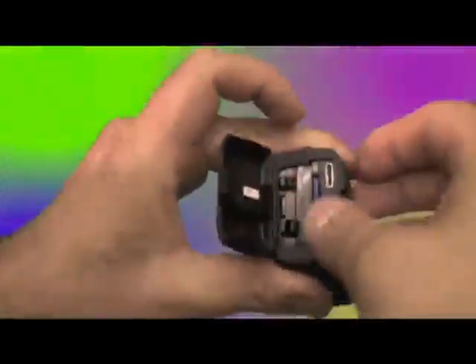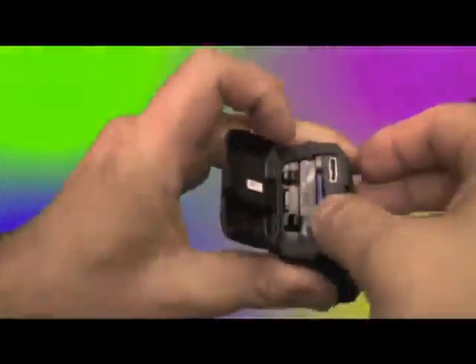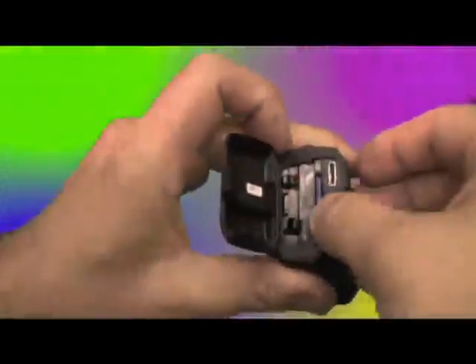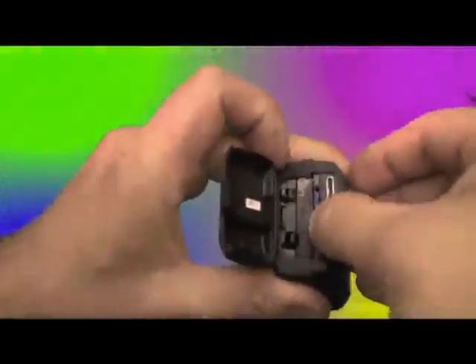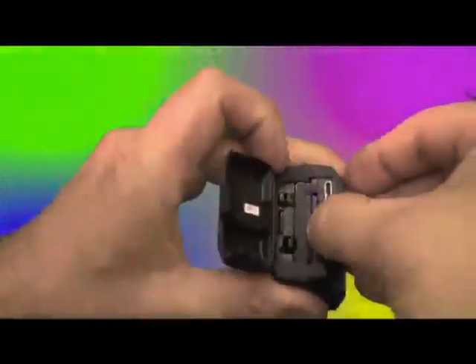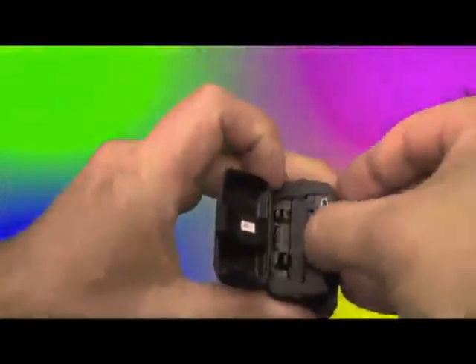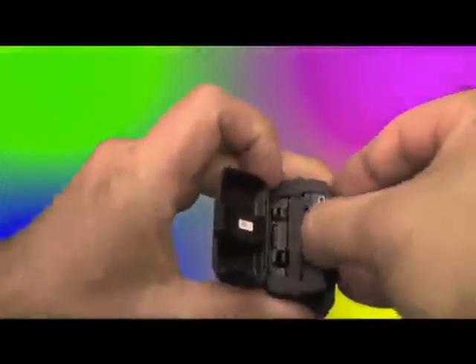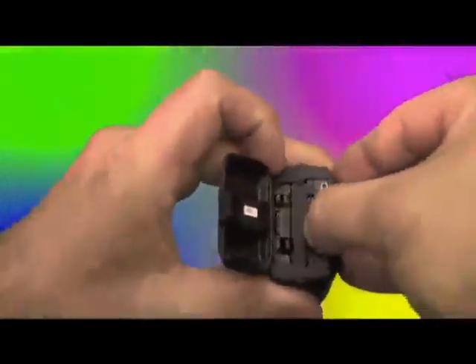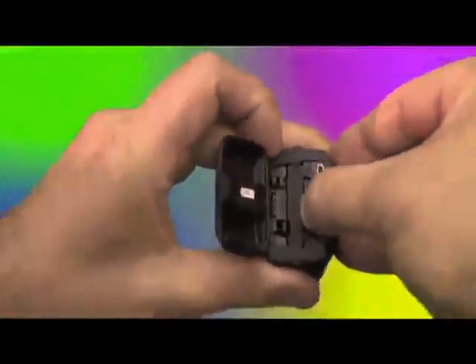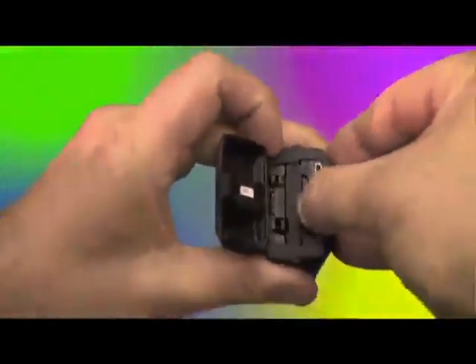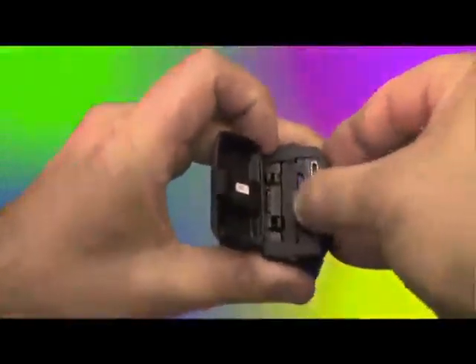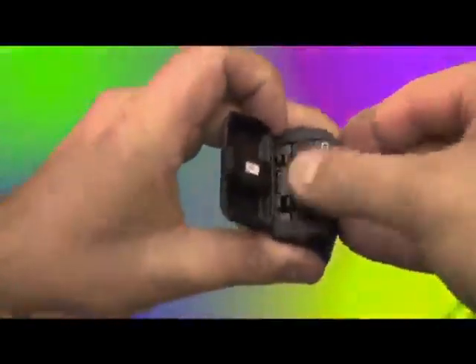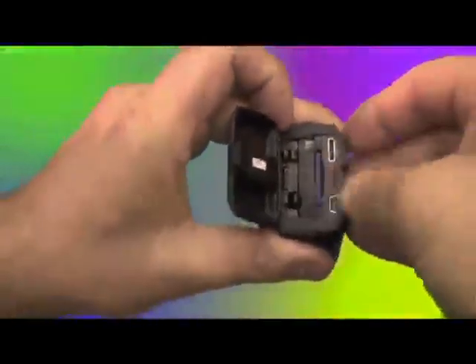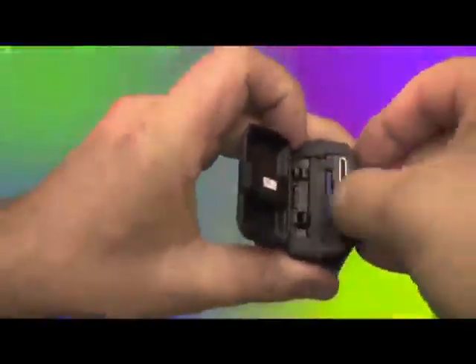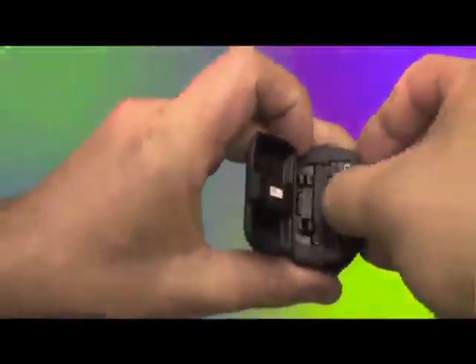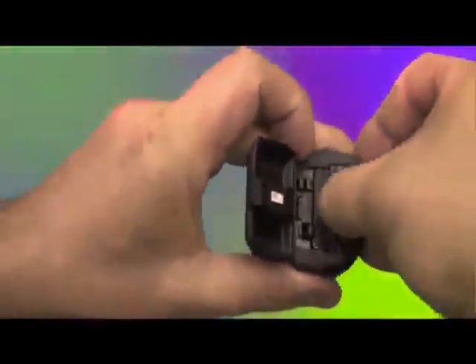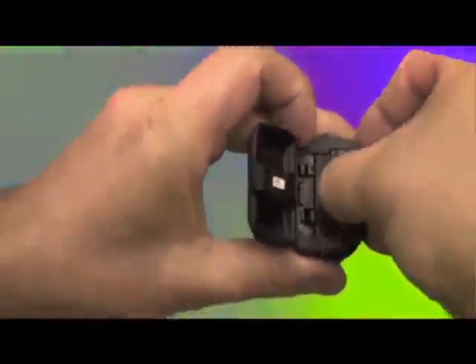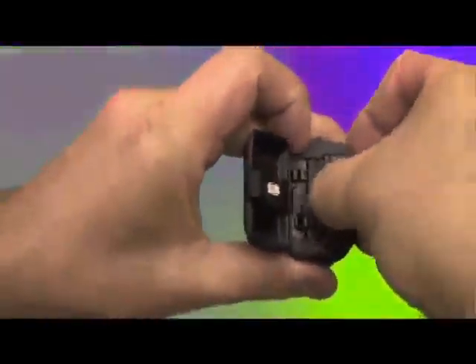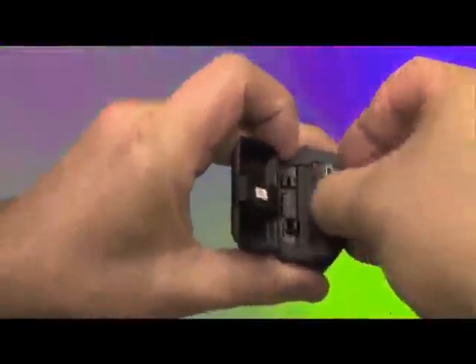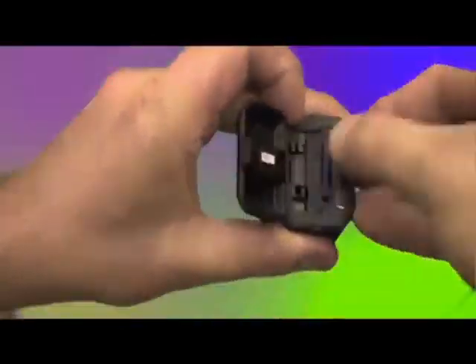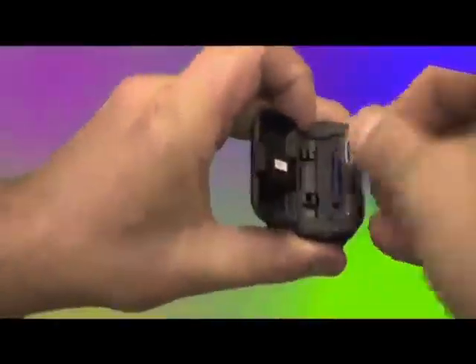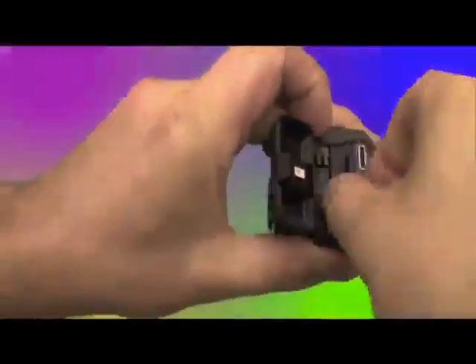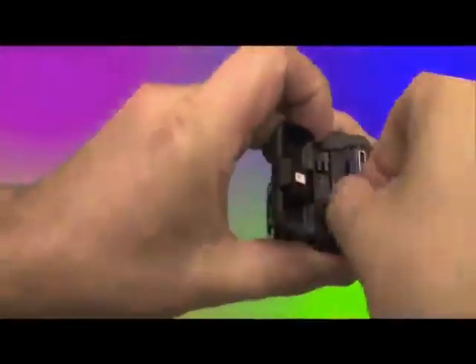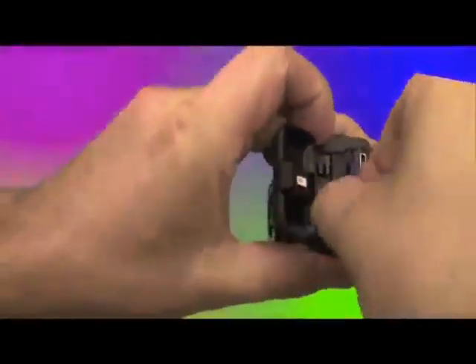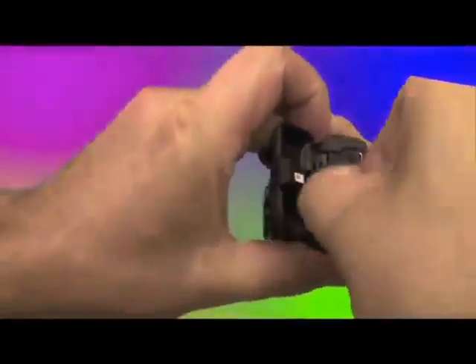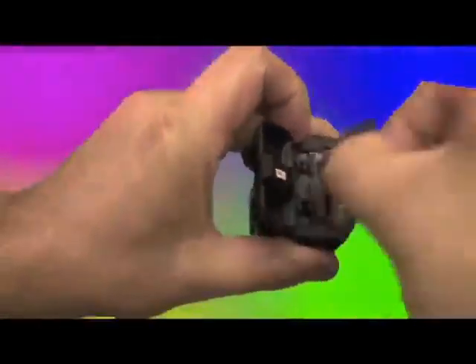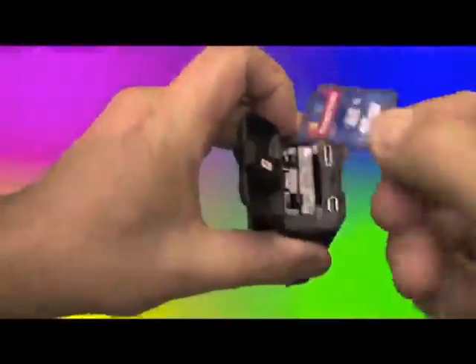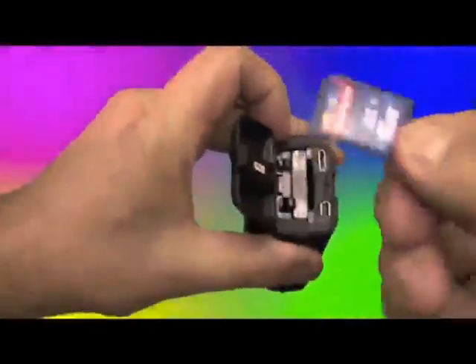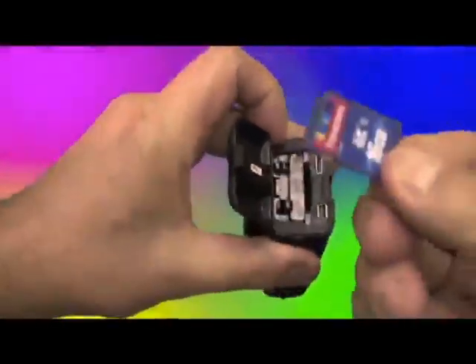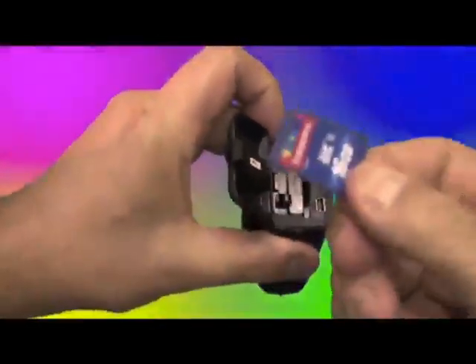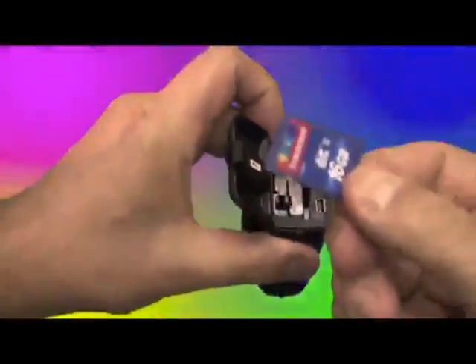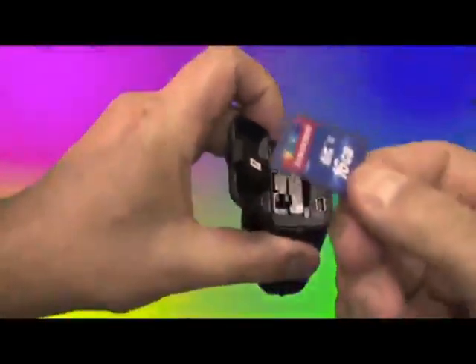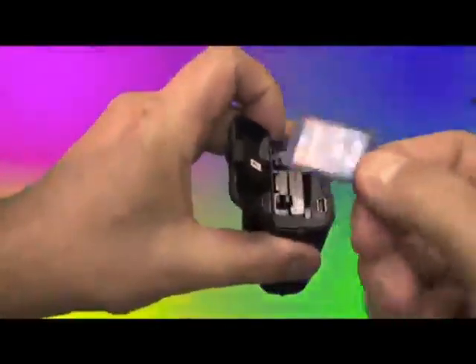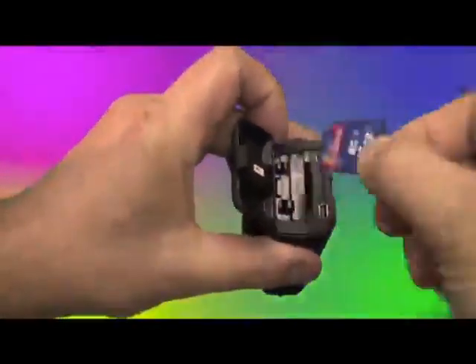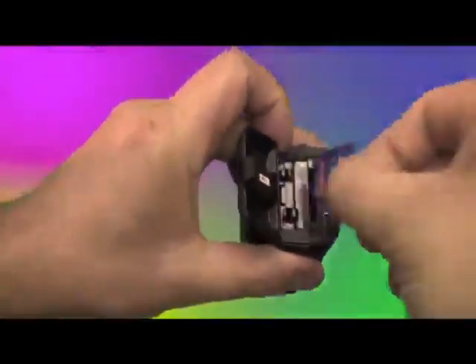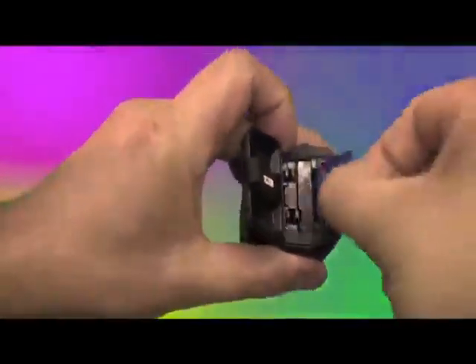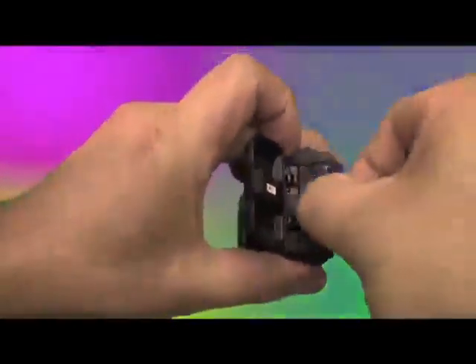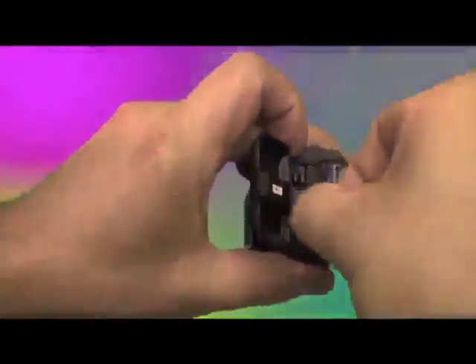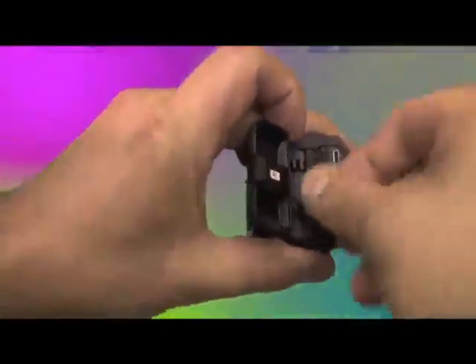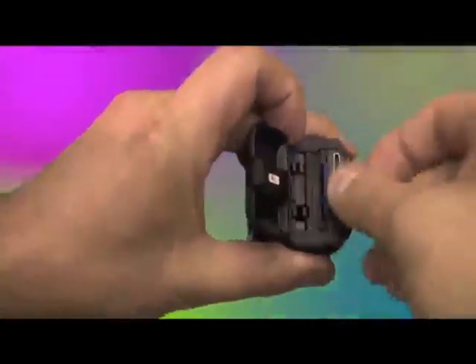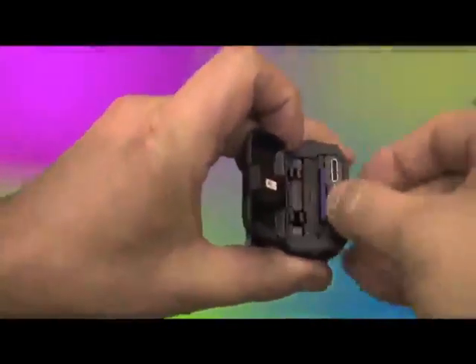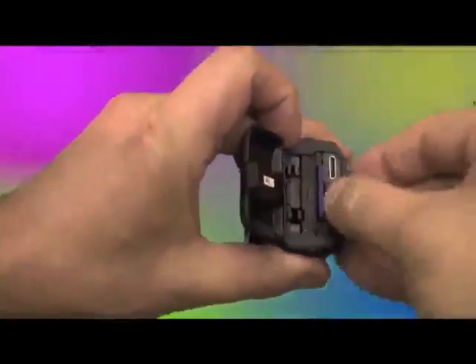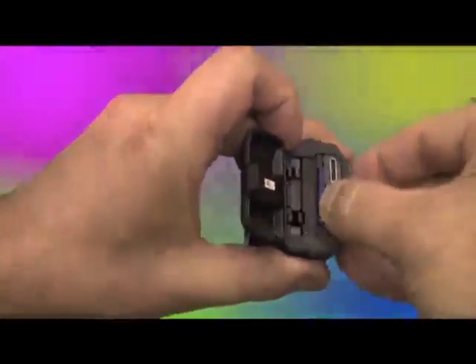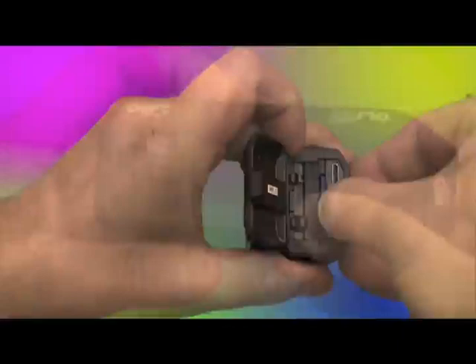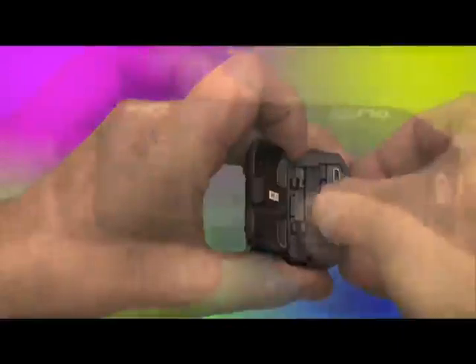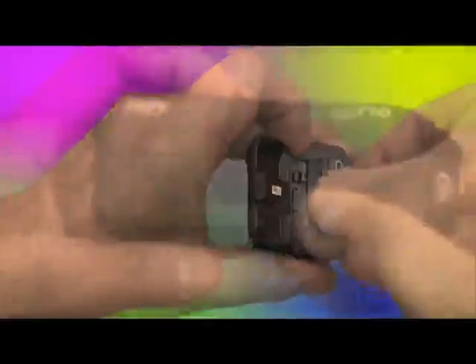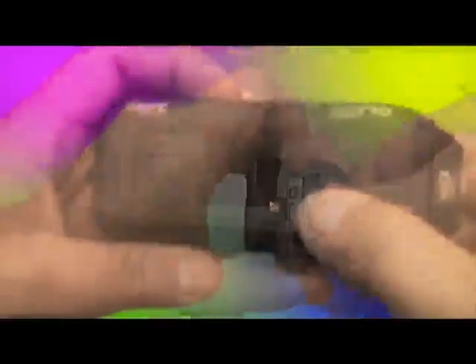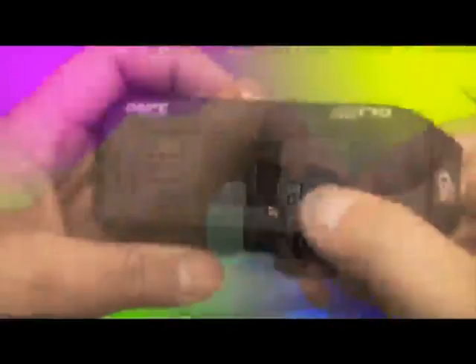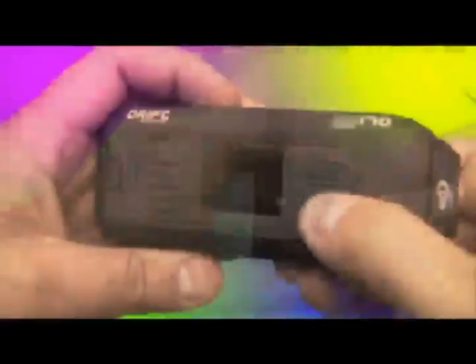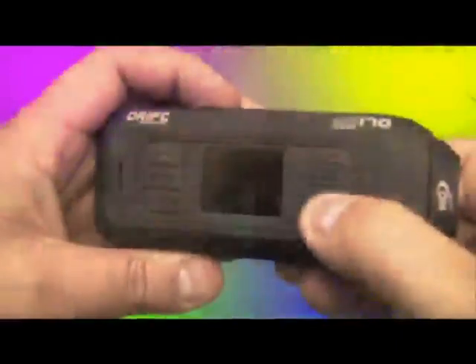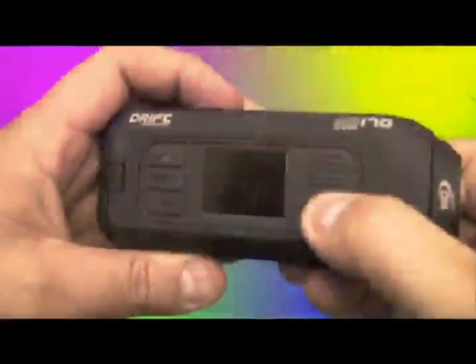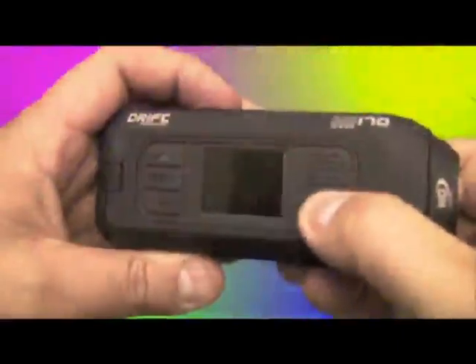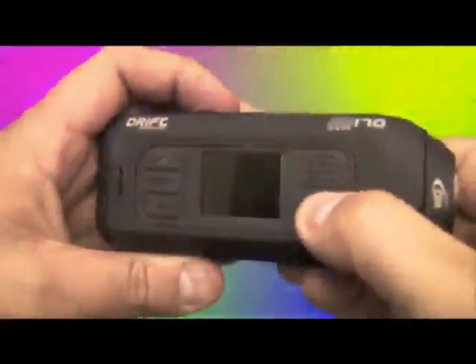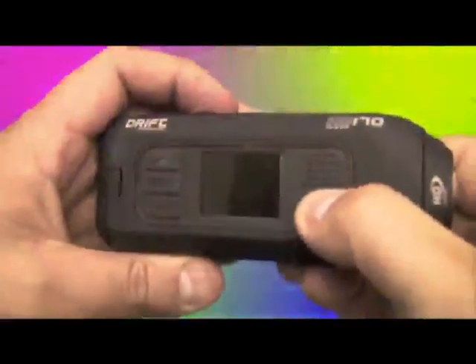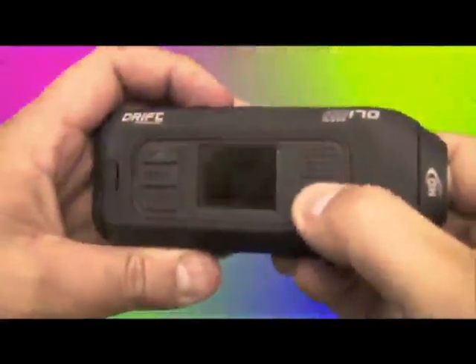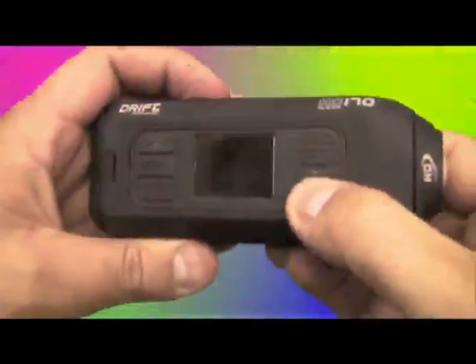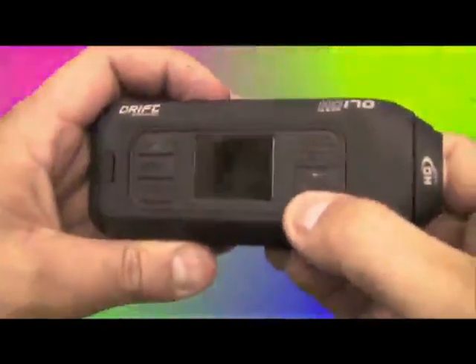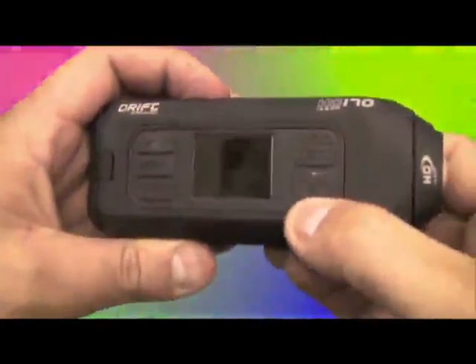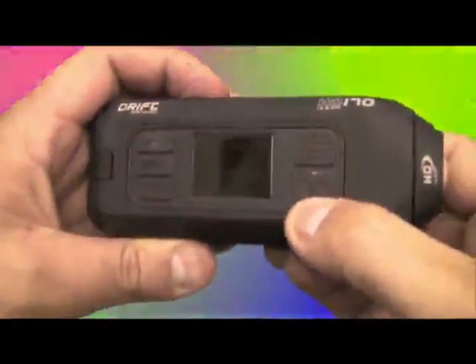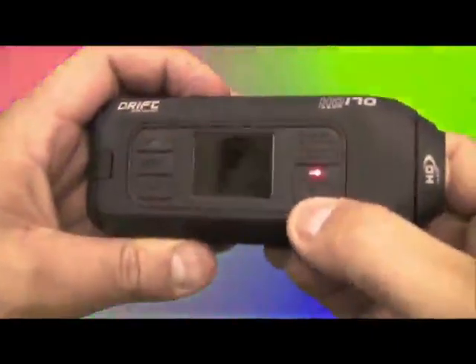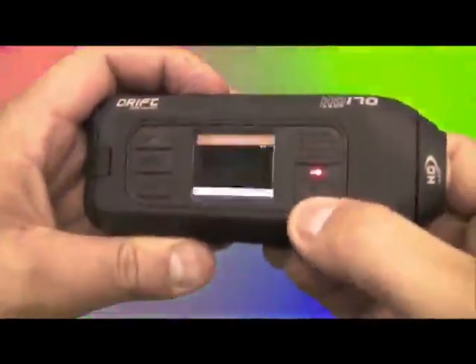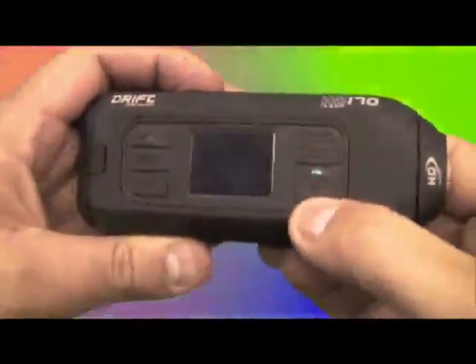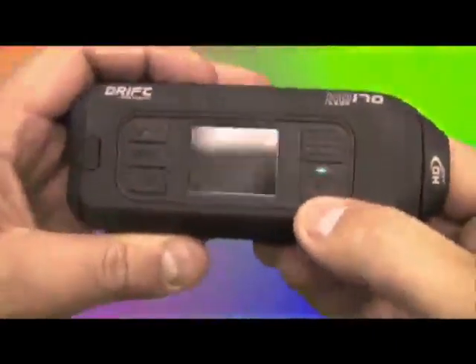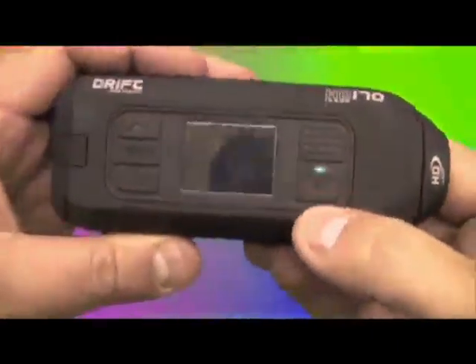You open up the back to install the battery and an SD card. You have to plug in here to charge the battery, and you can also plug in an external mic.